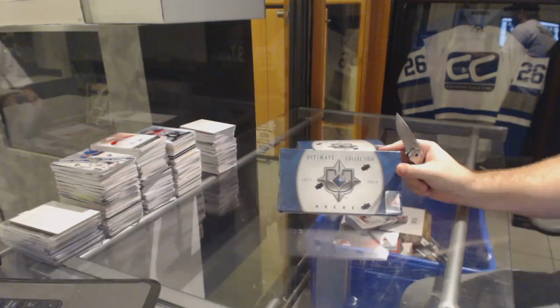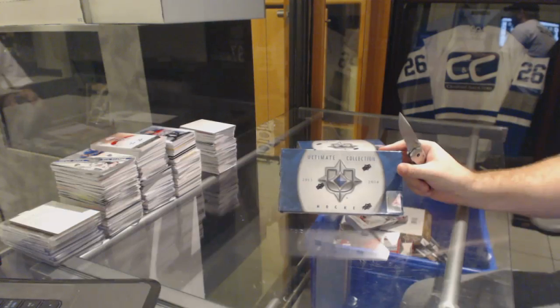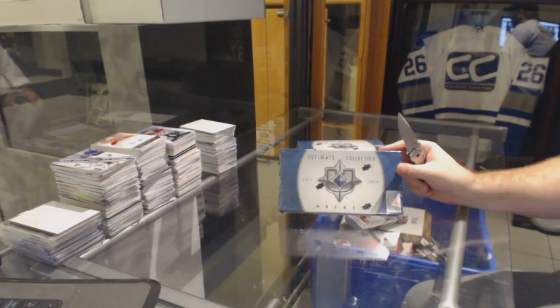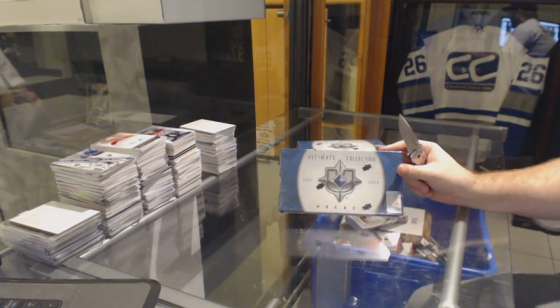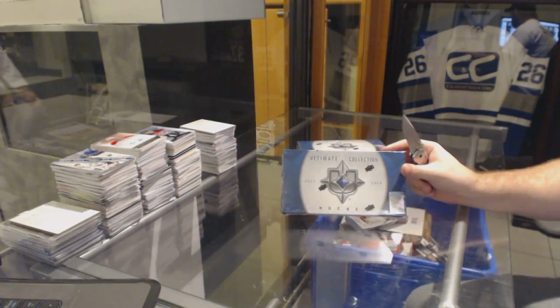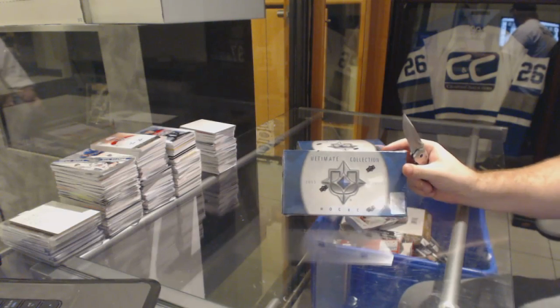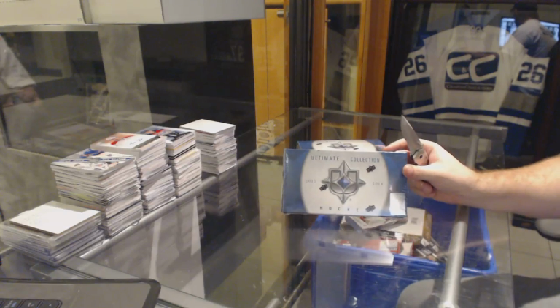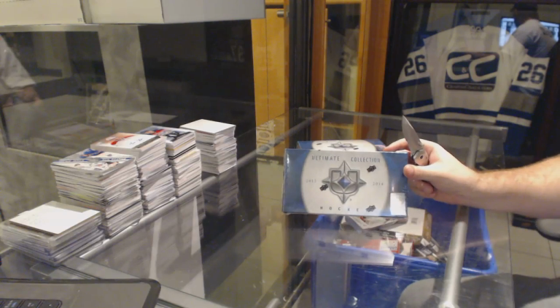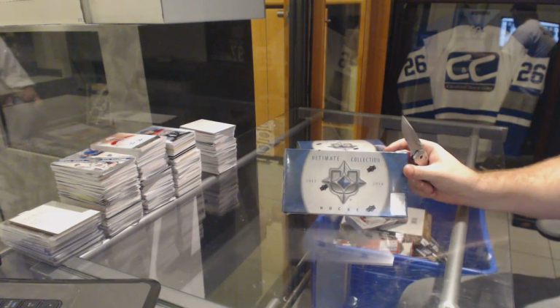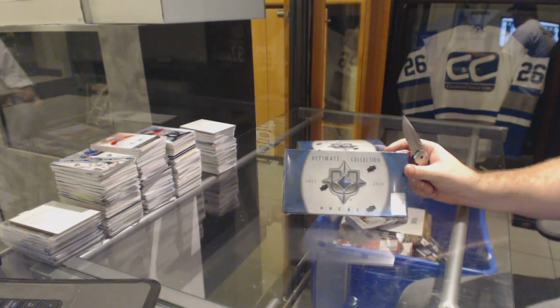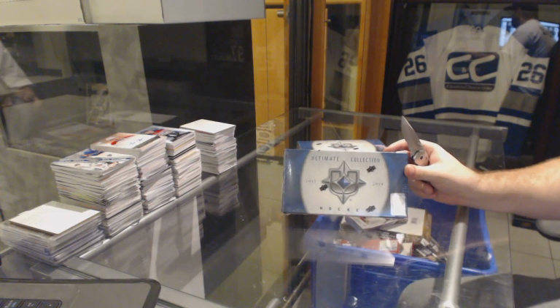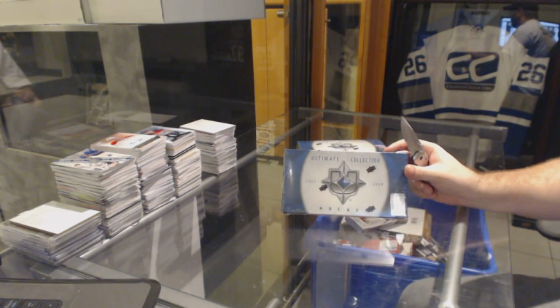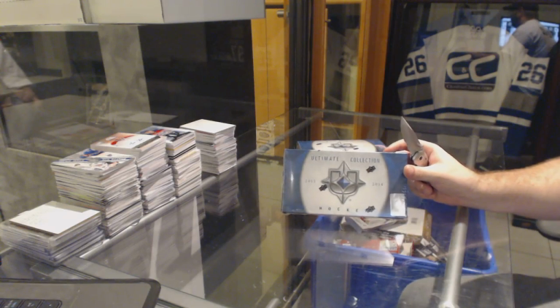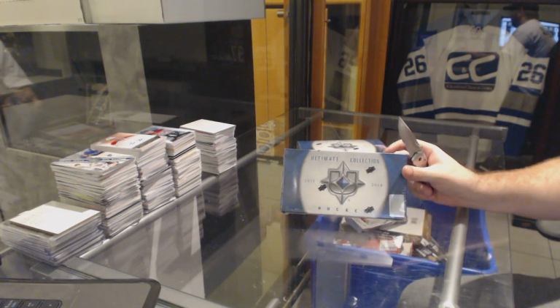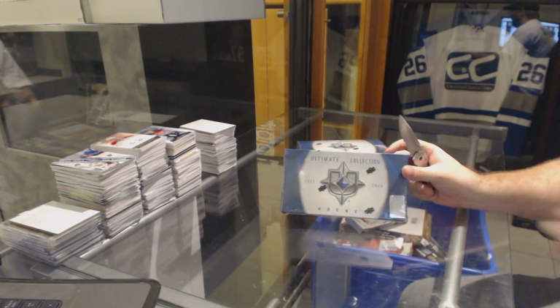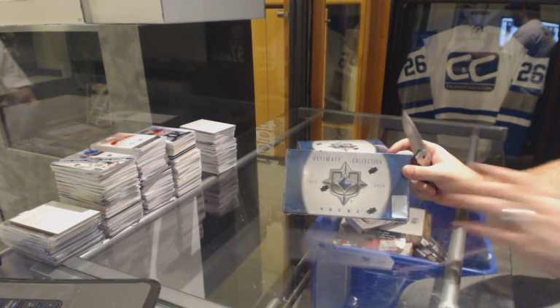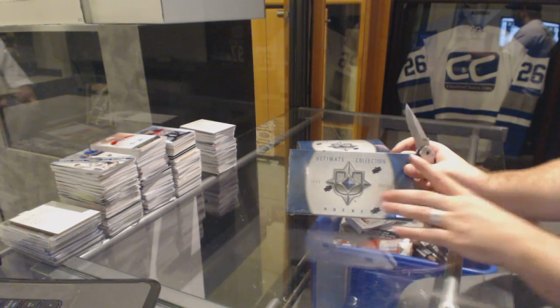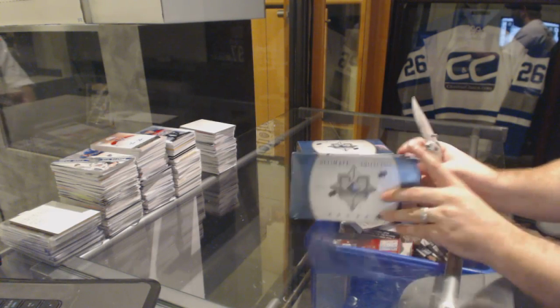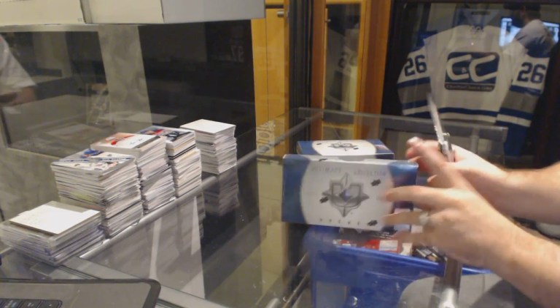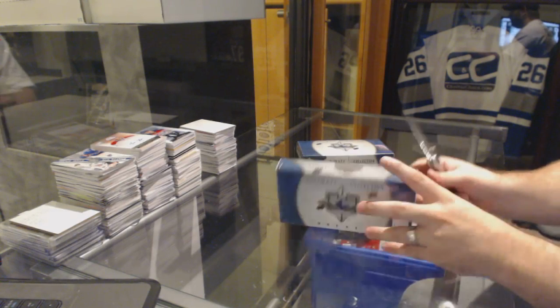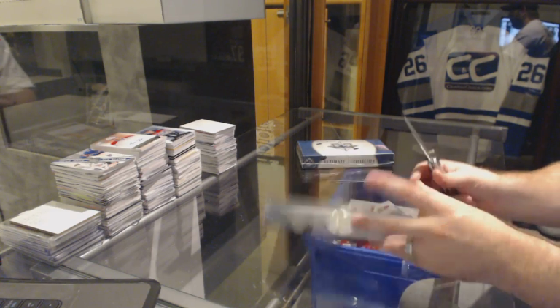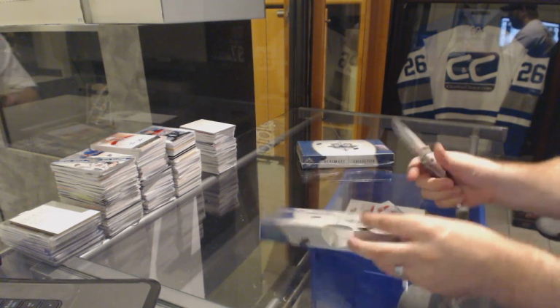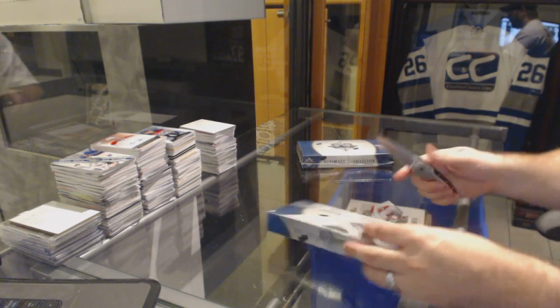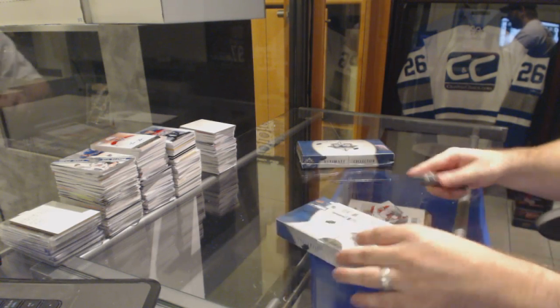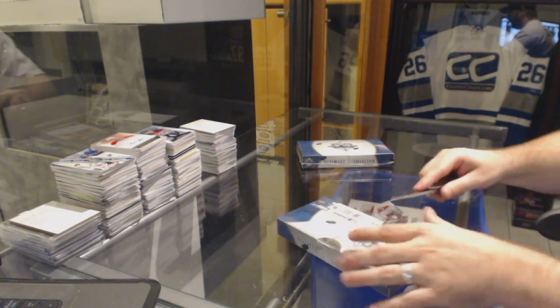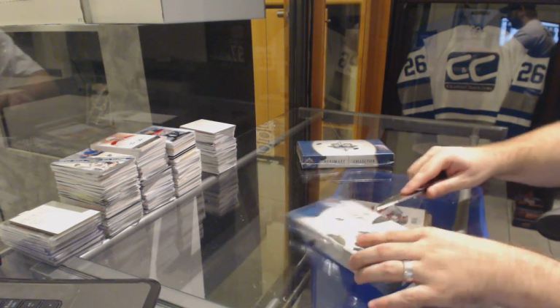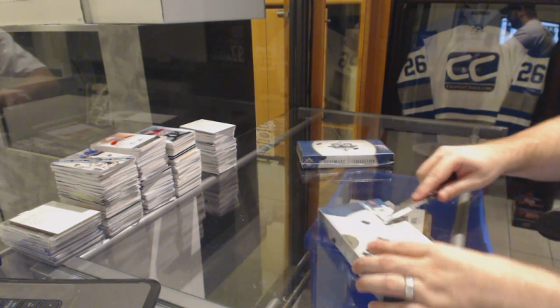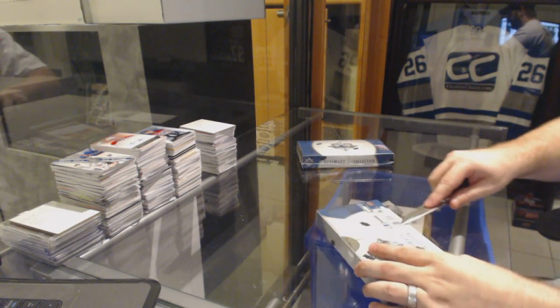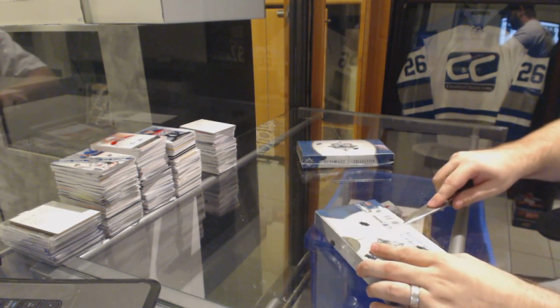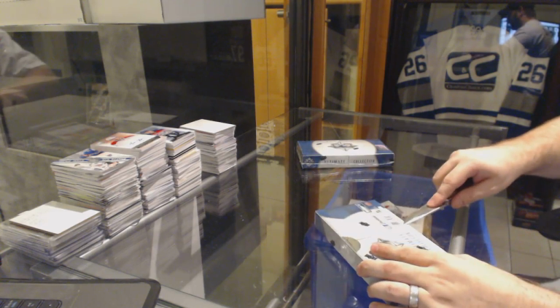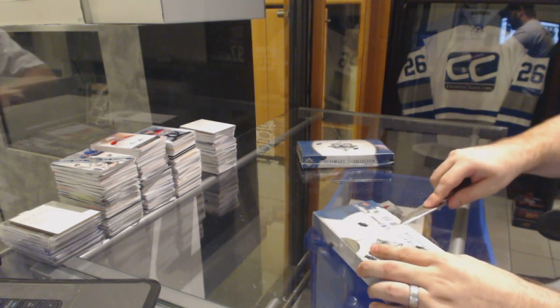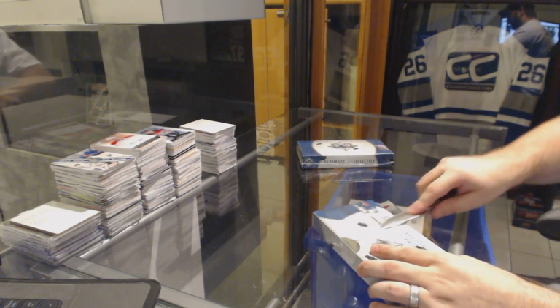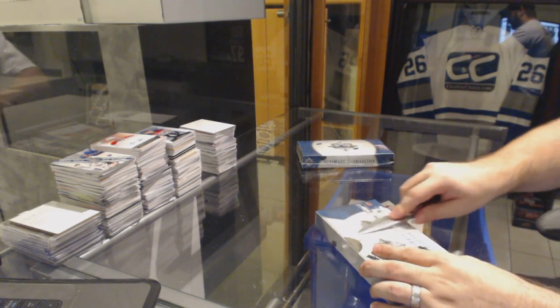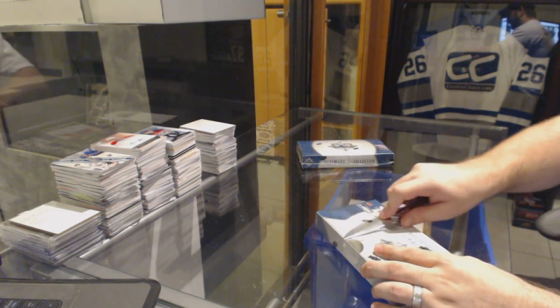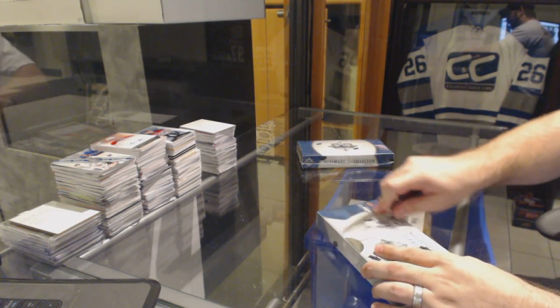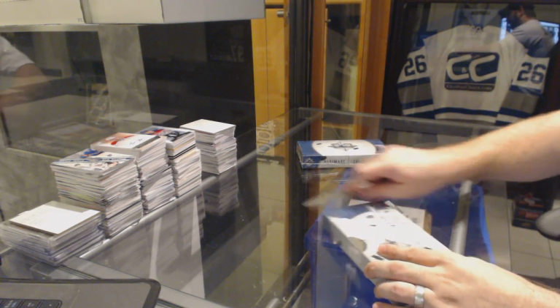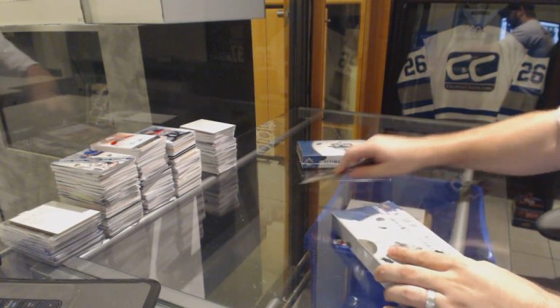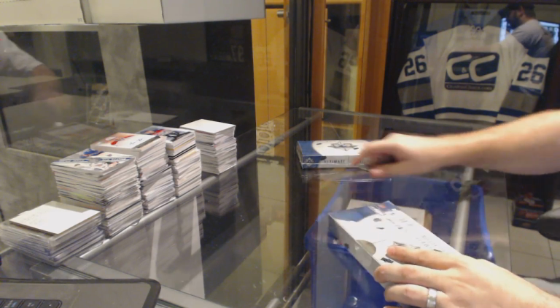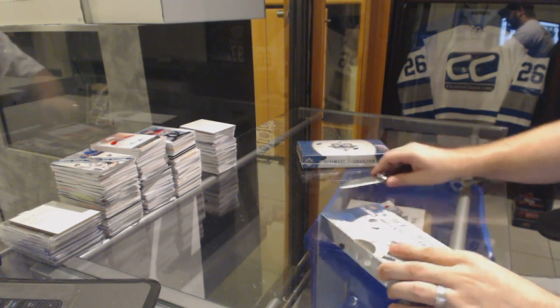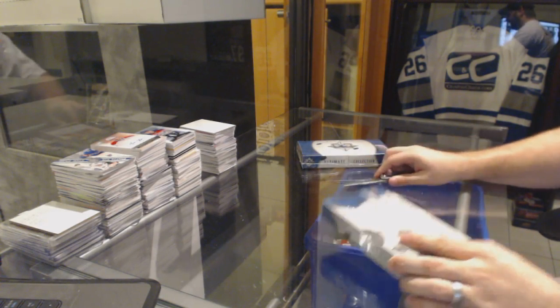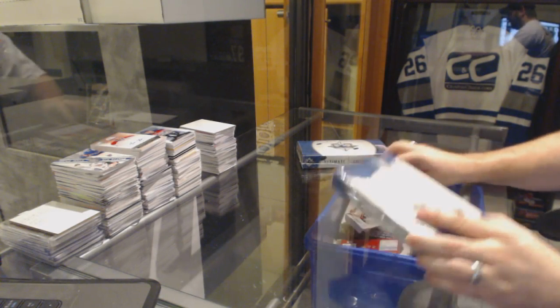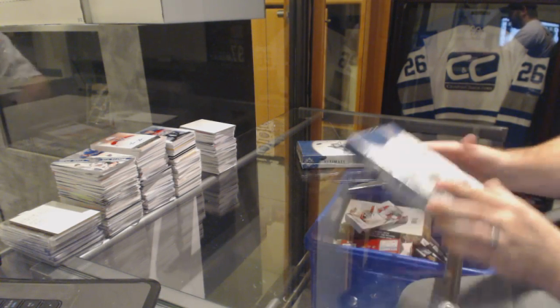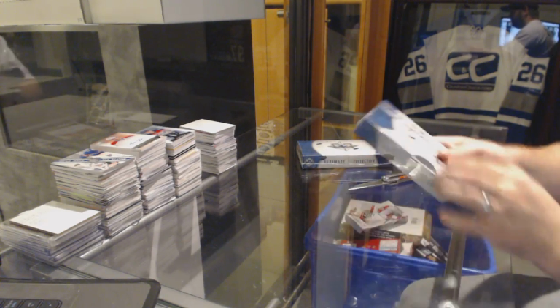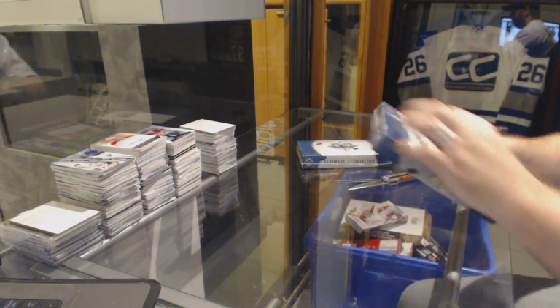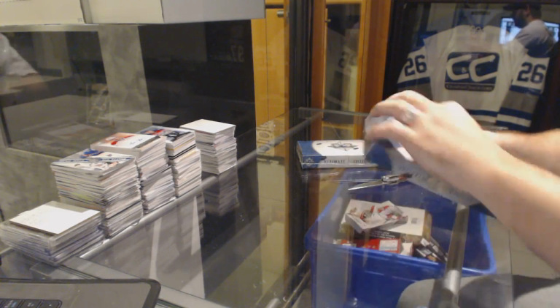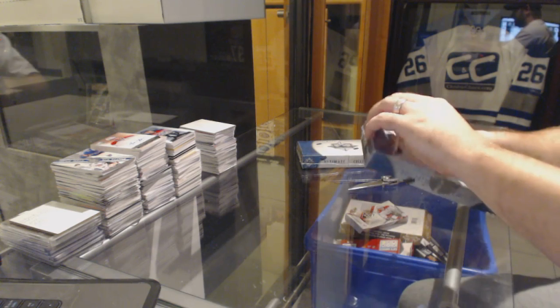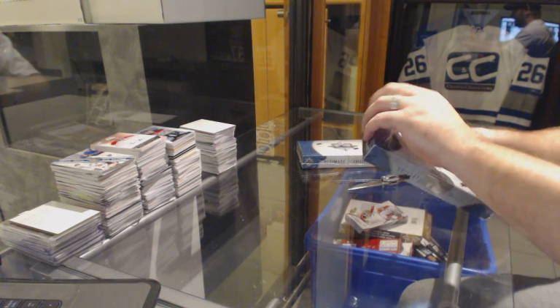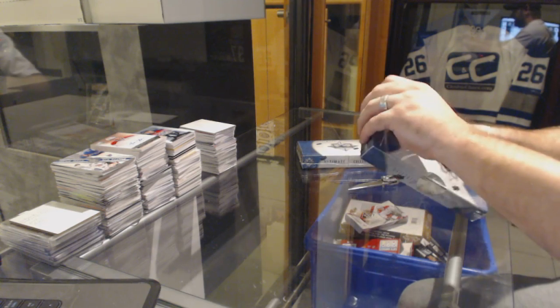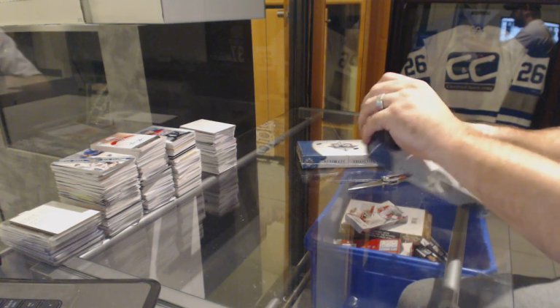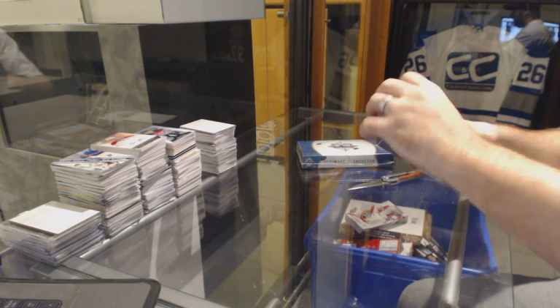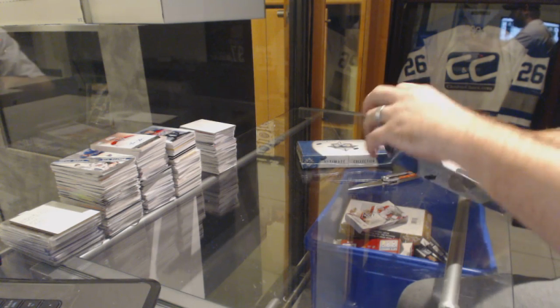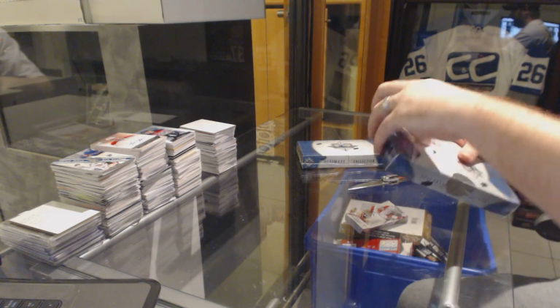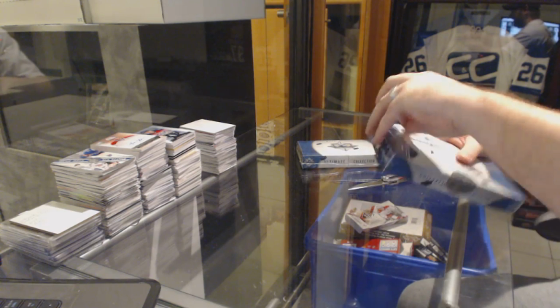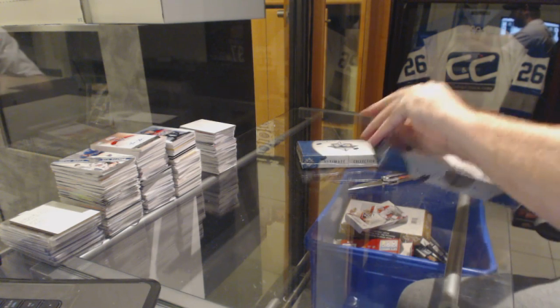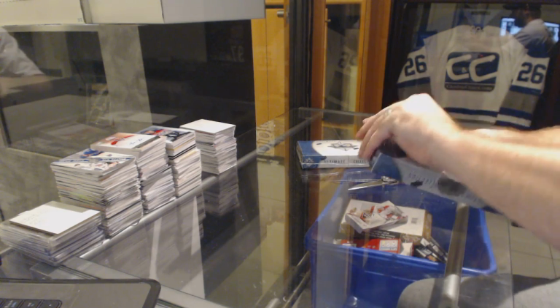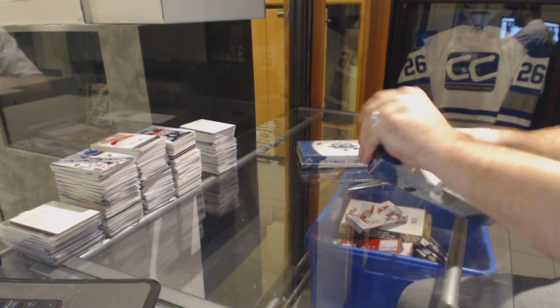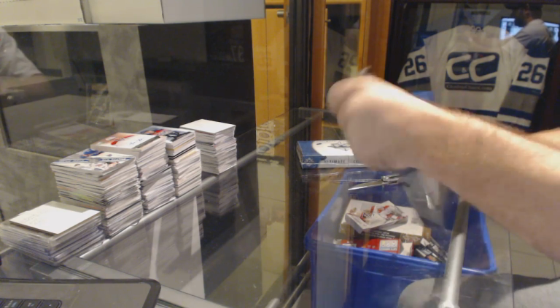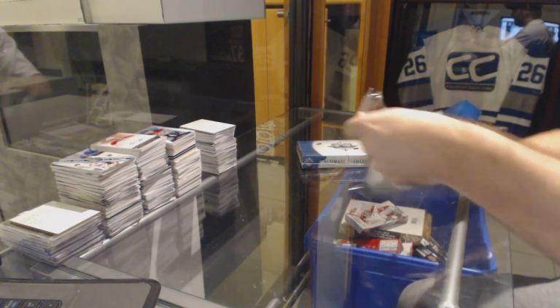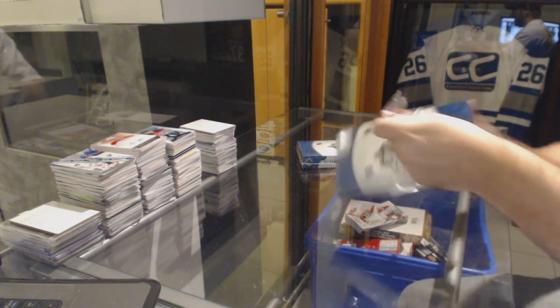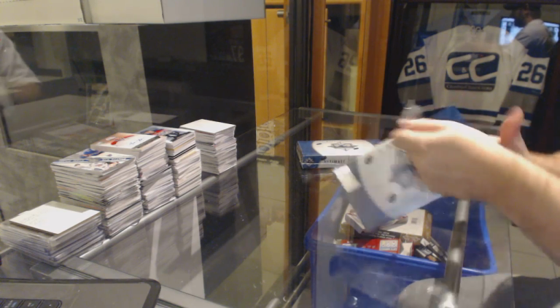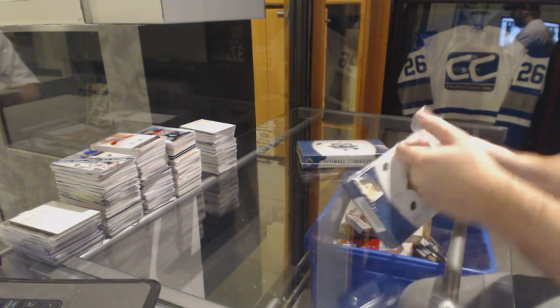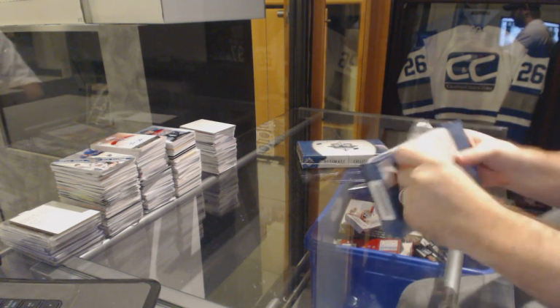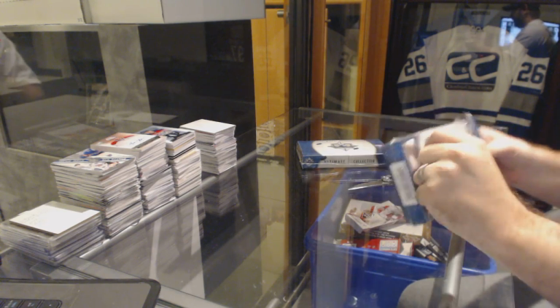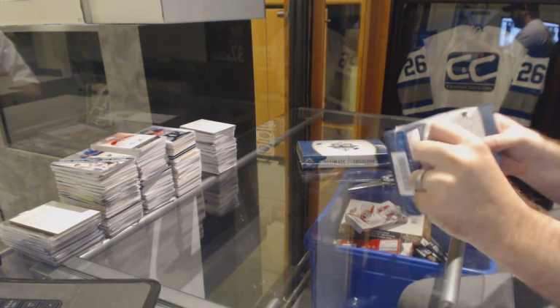Here we go — Capitals, two boxes, 13-14 Upper Deck Ultimate.